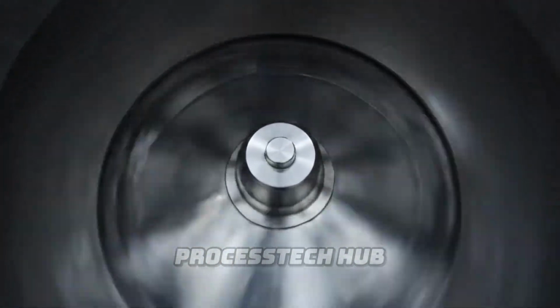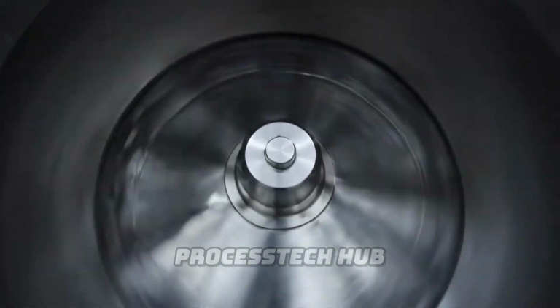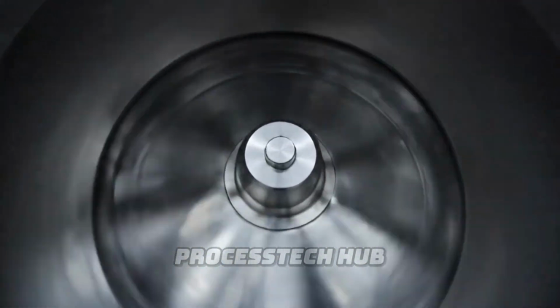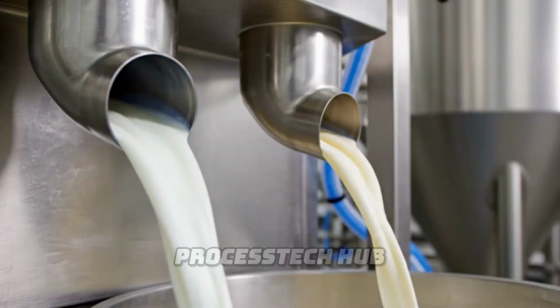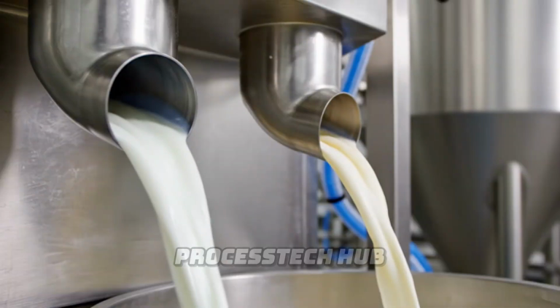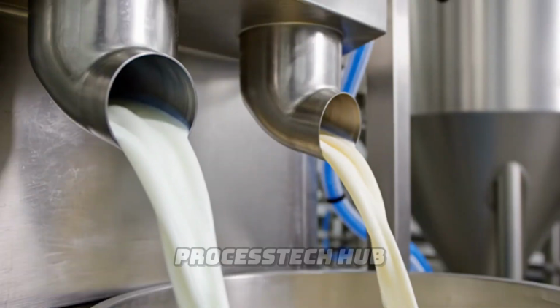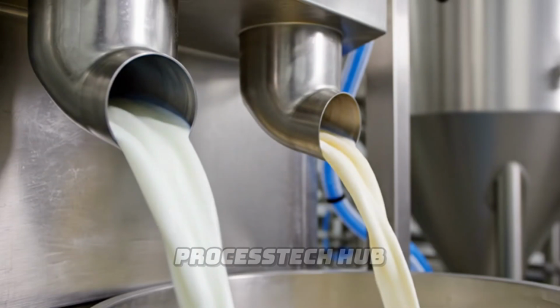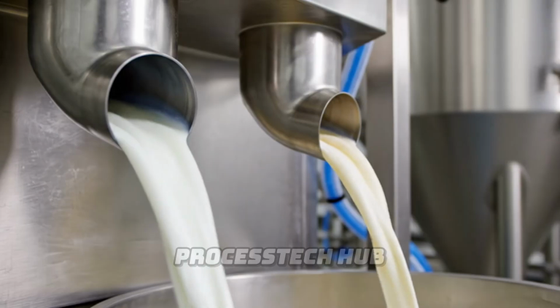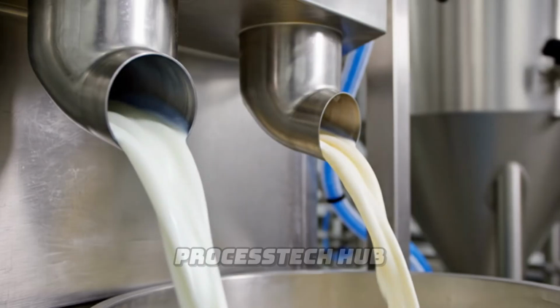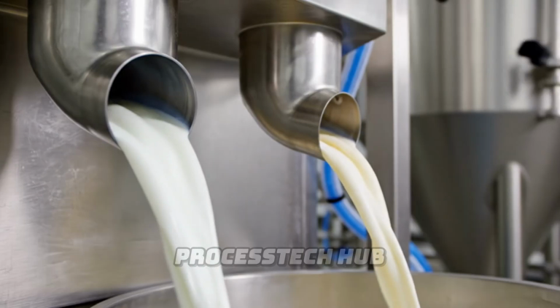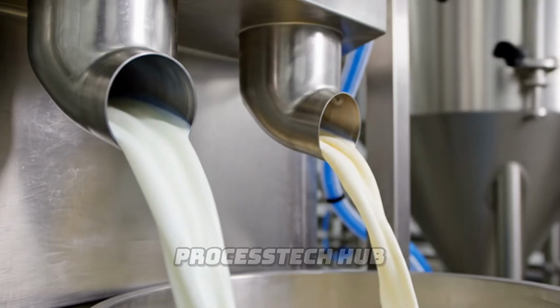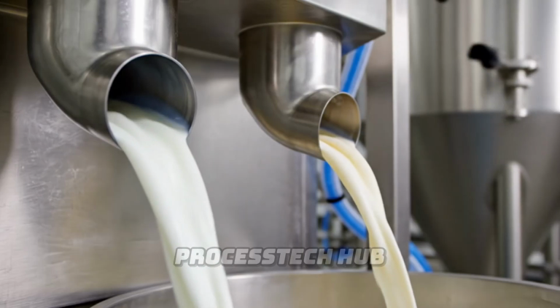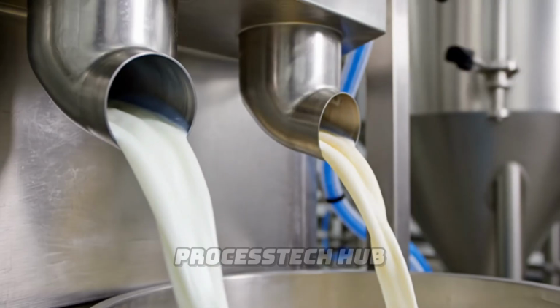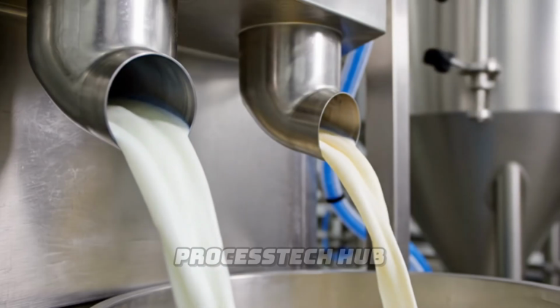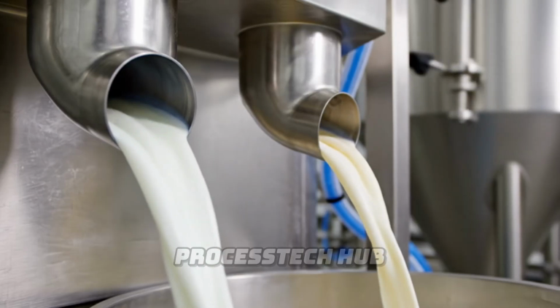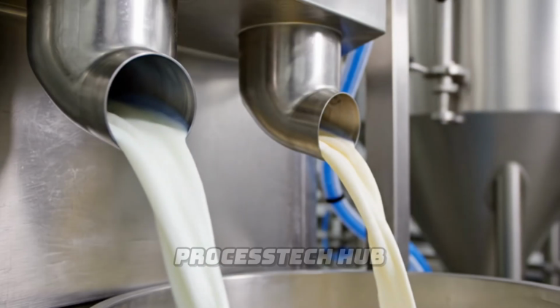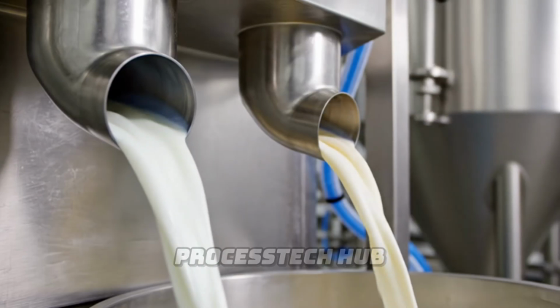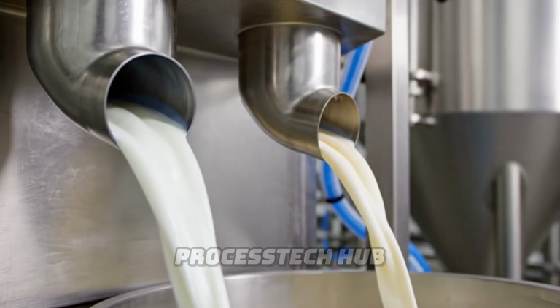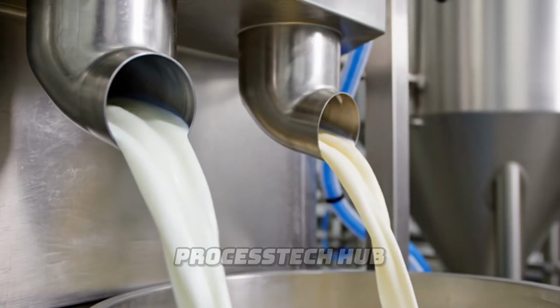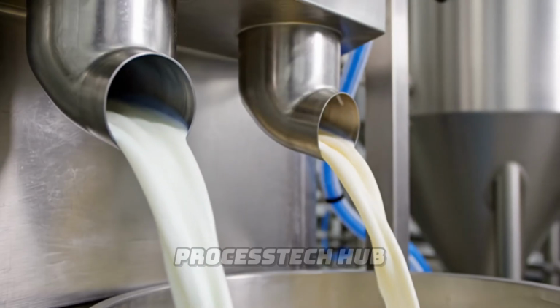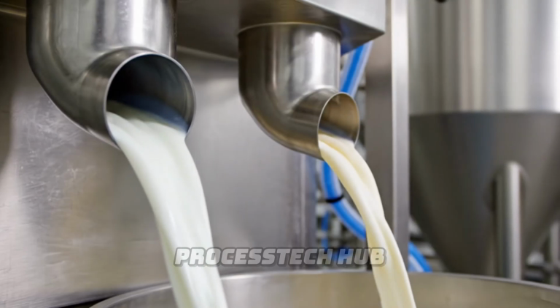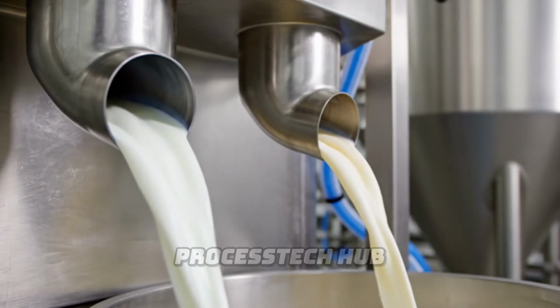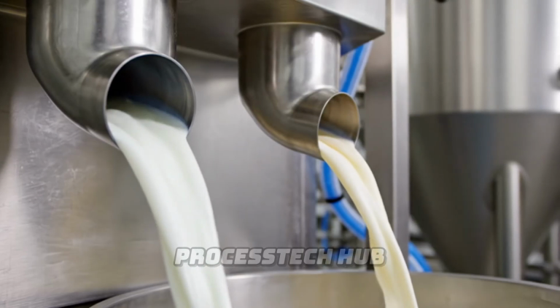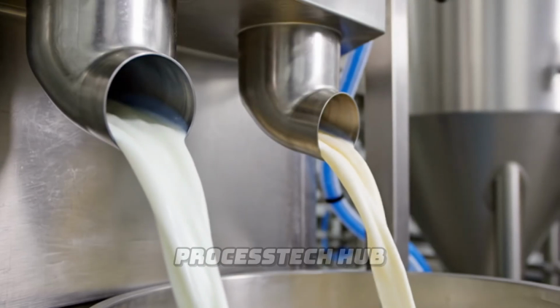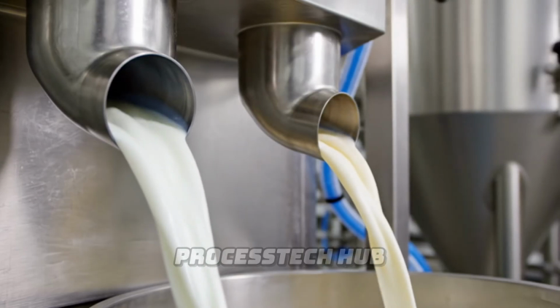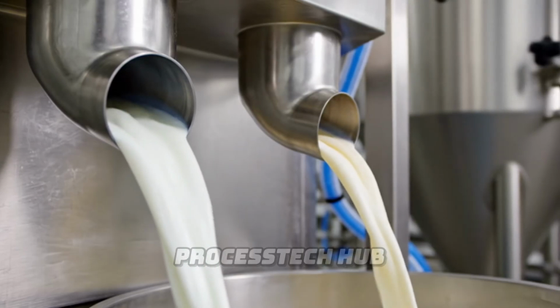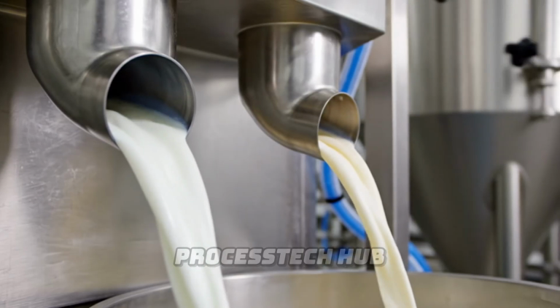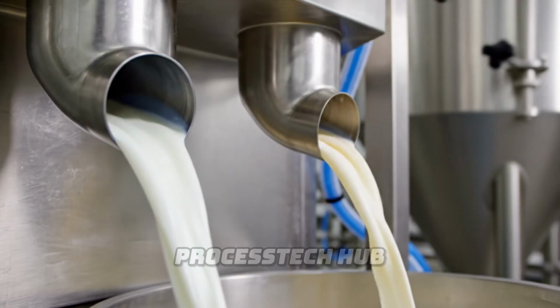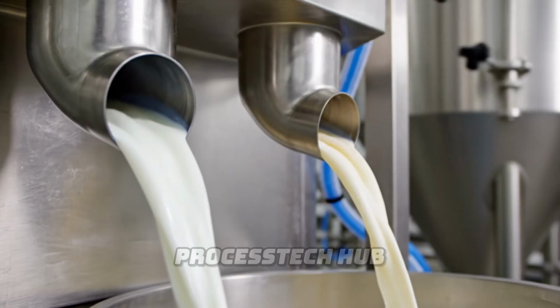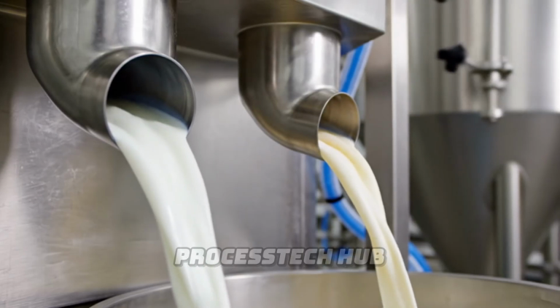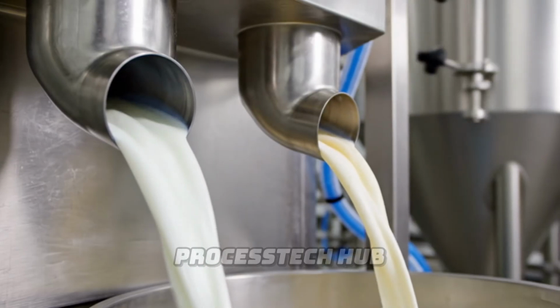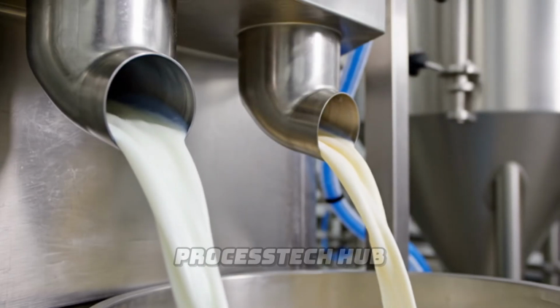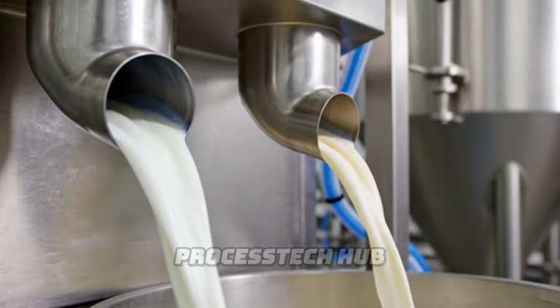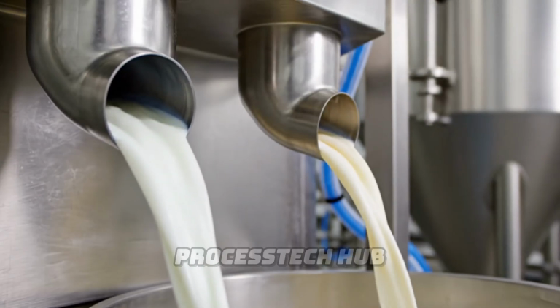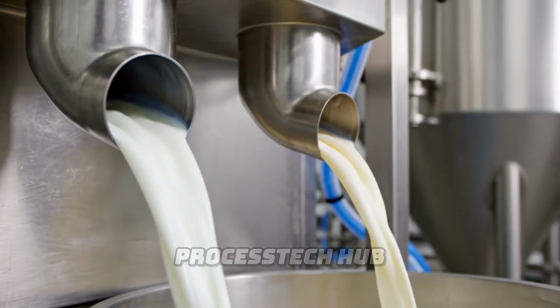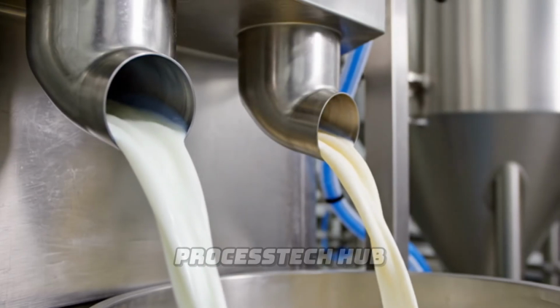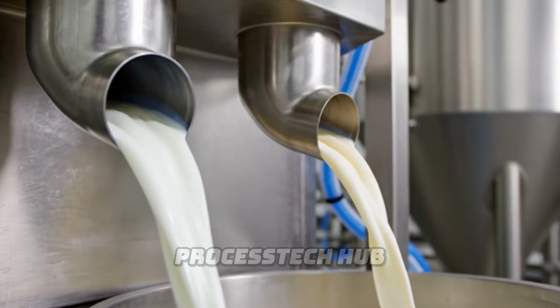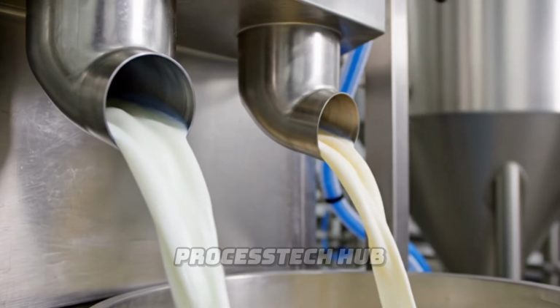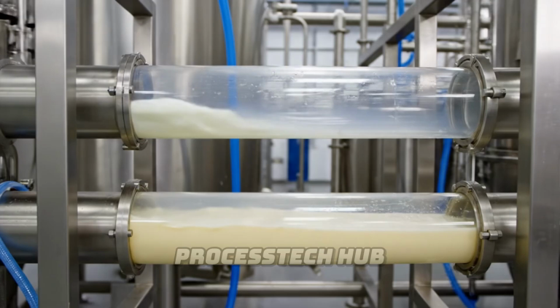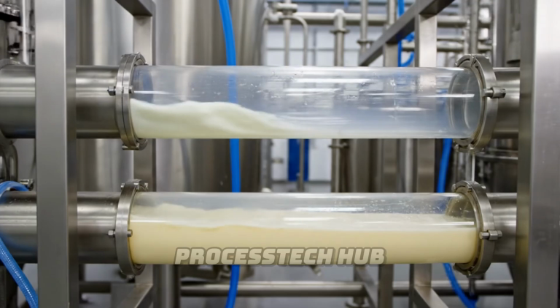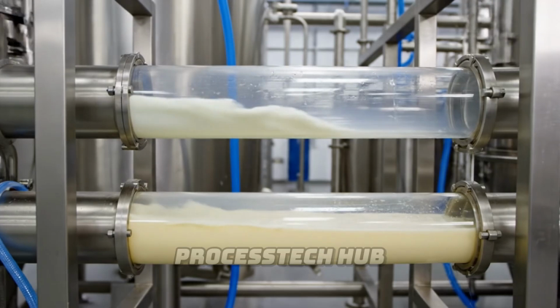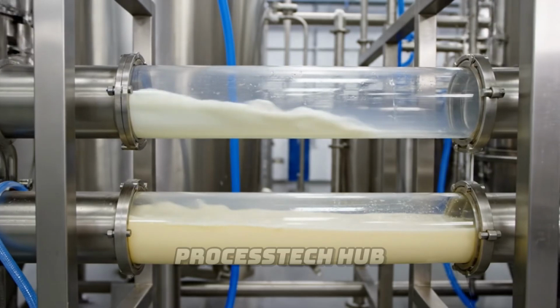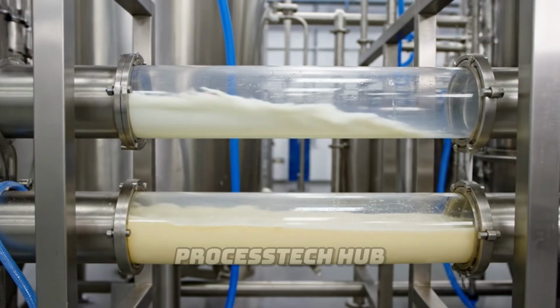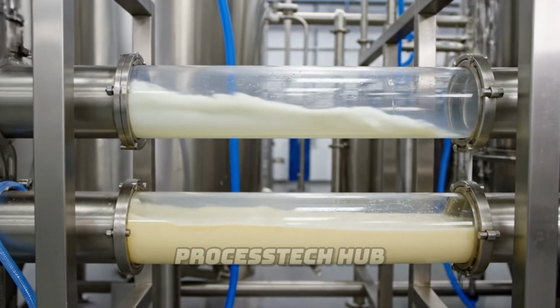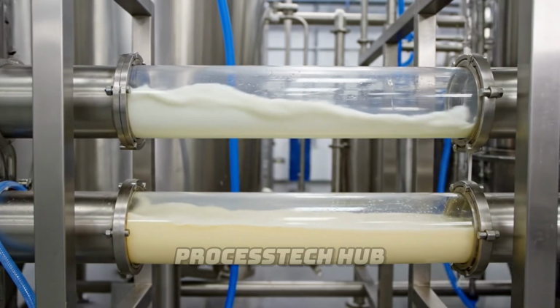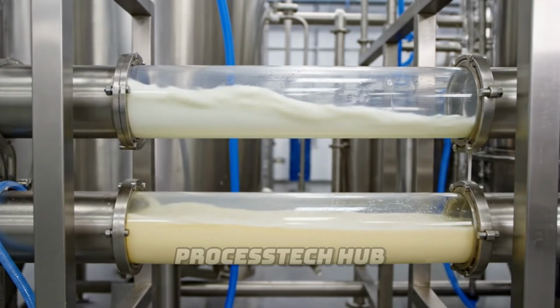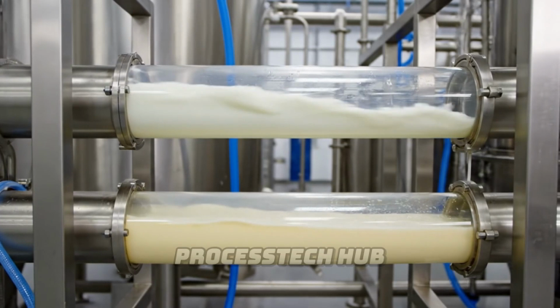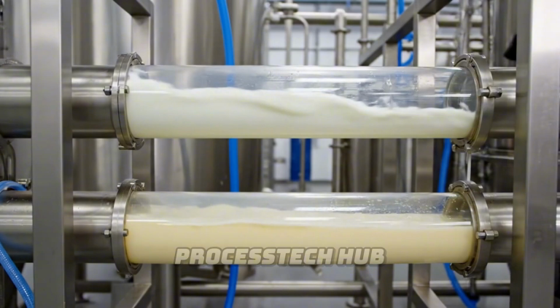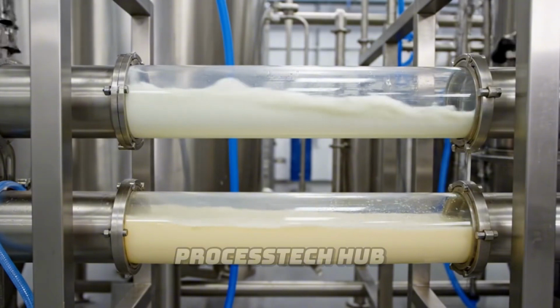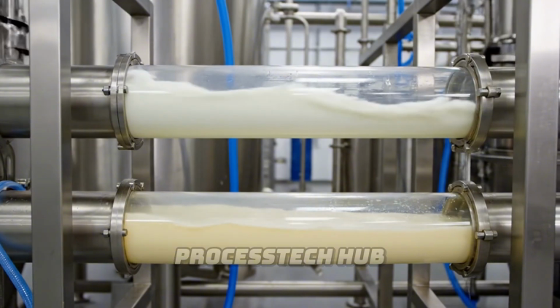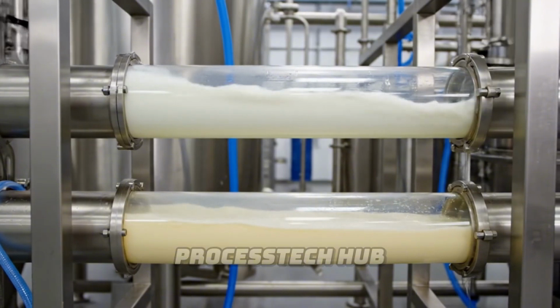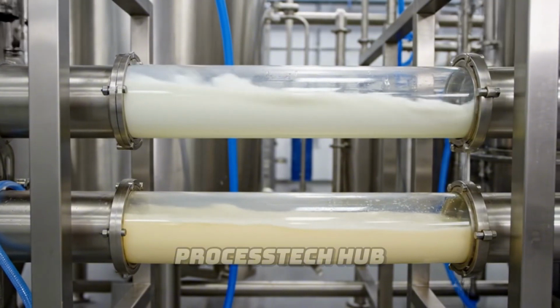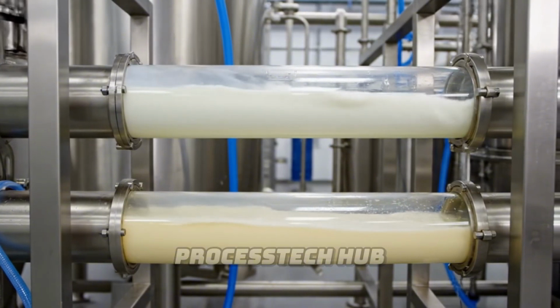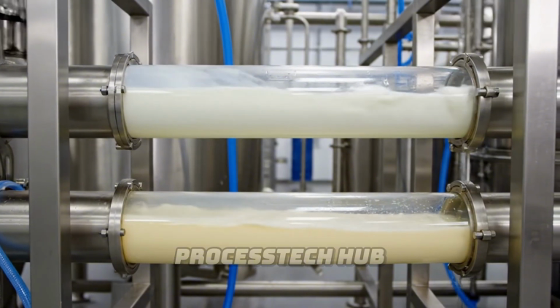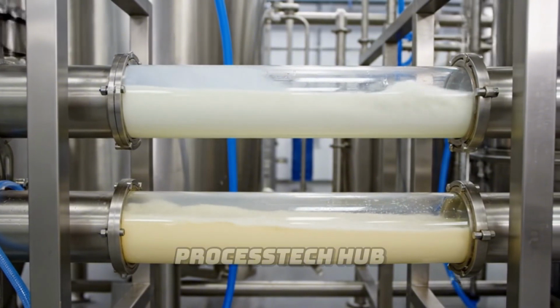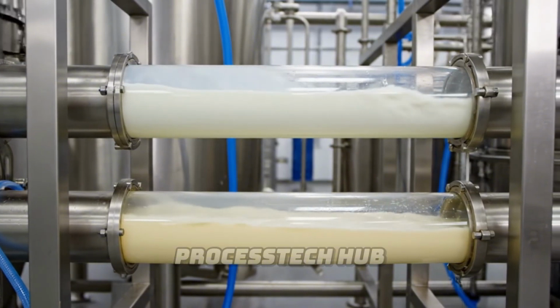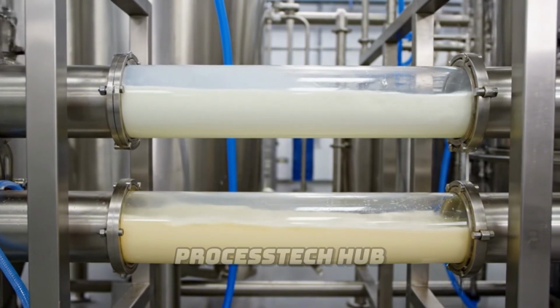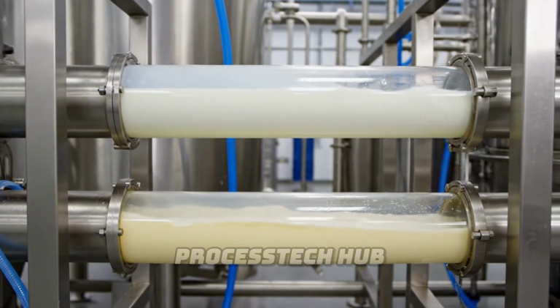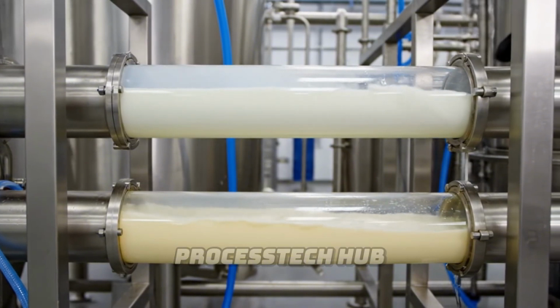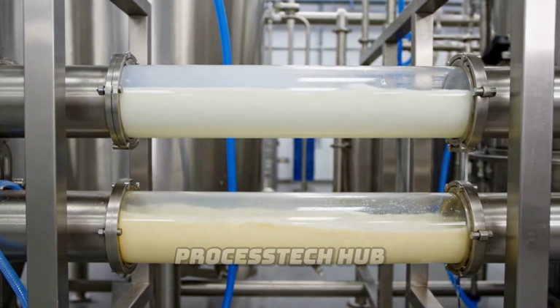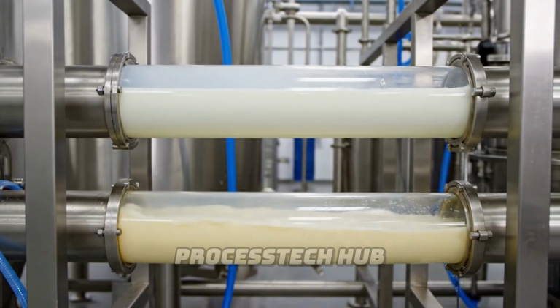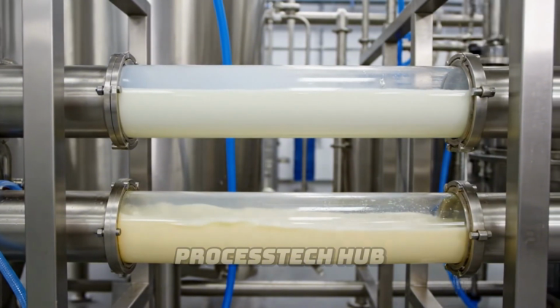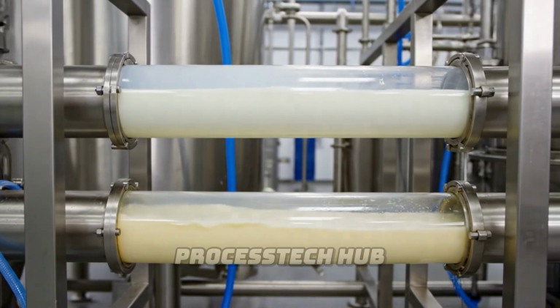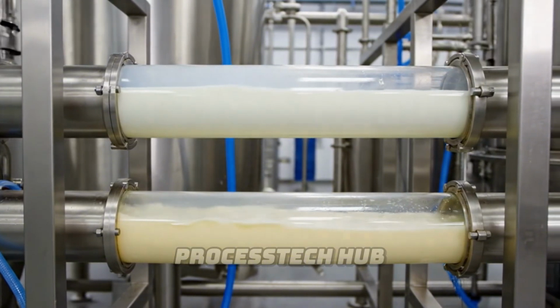Here the raw milk is separated. The heavier cream takes a different path than the skim milk, ensuring perfect consistency for our cheesemakers.